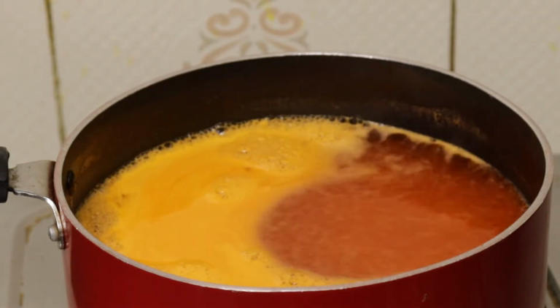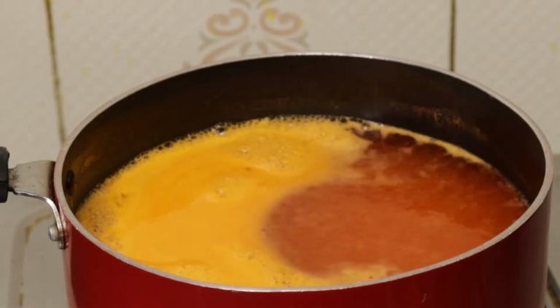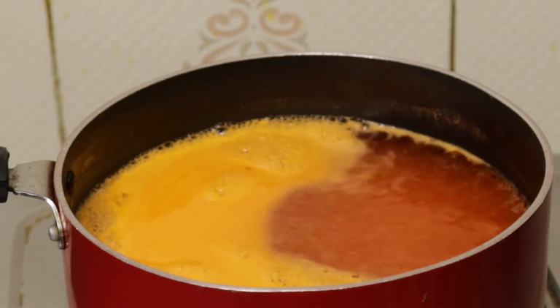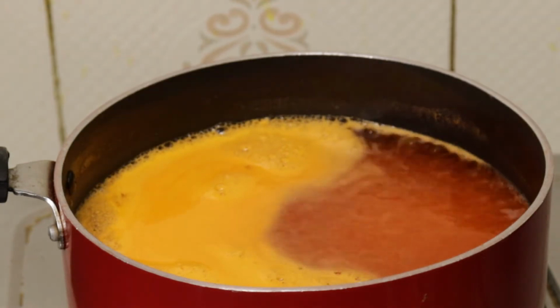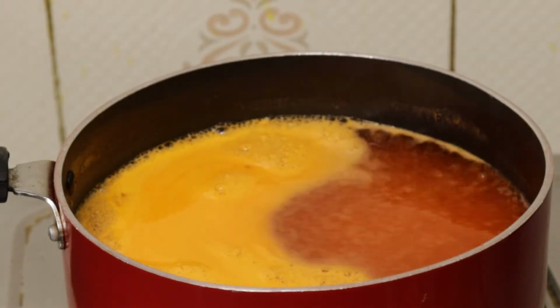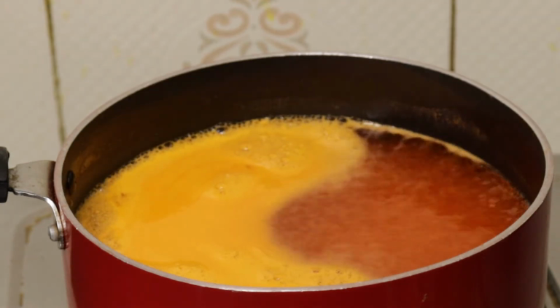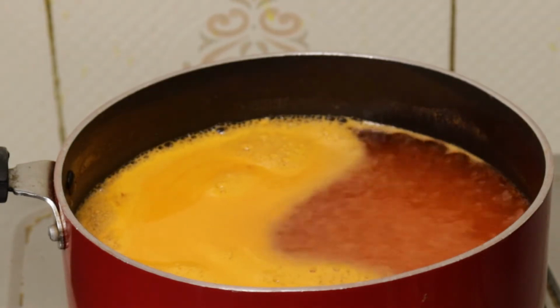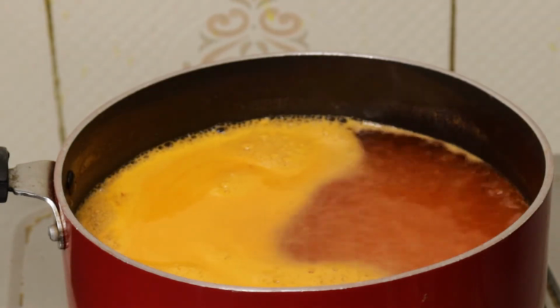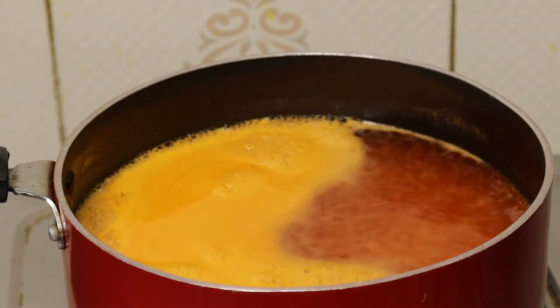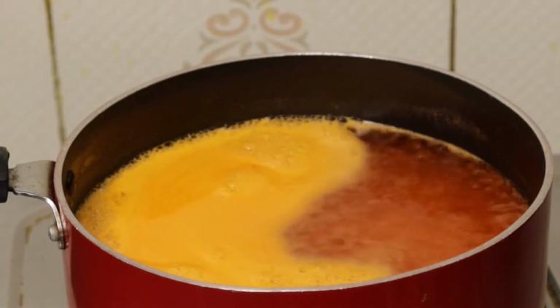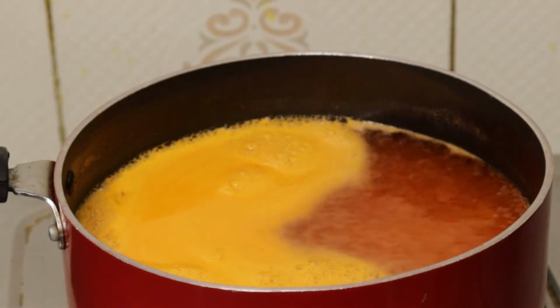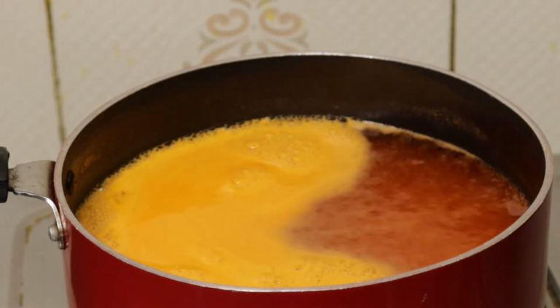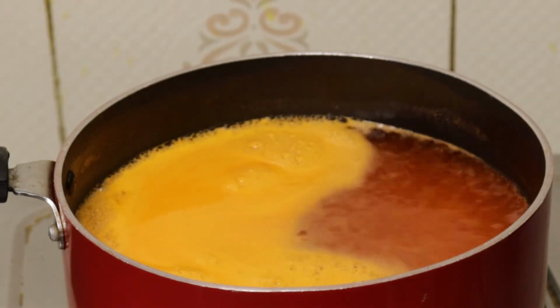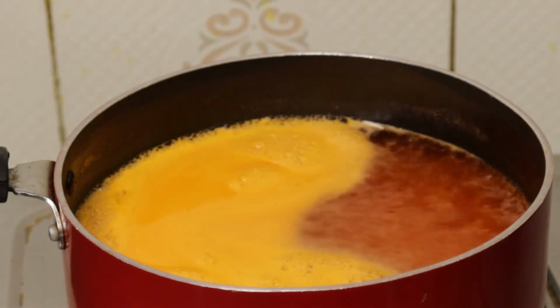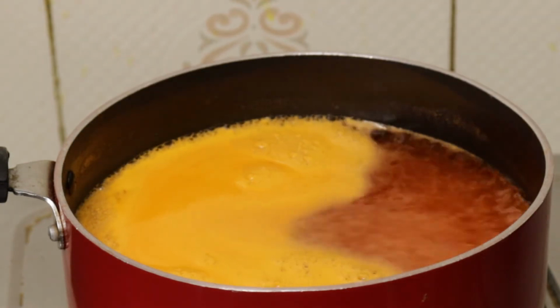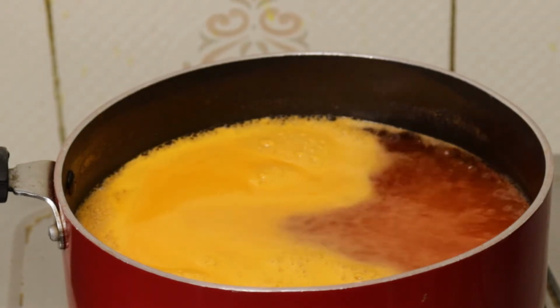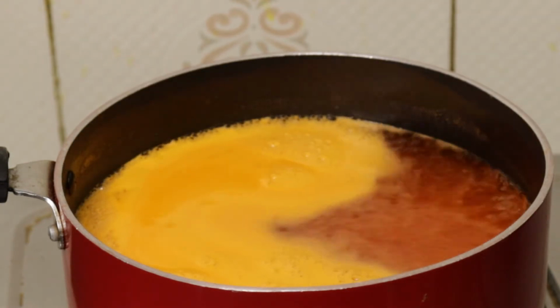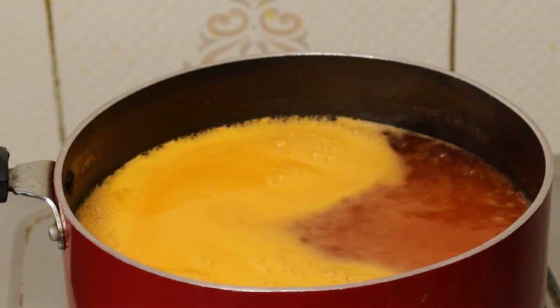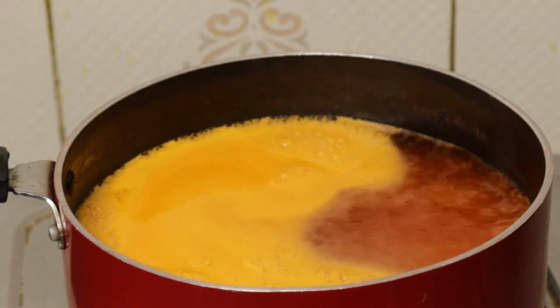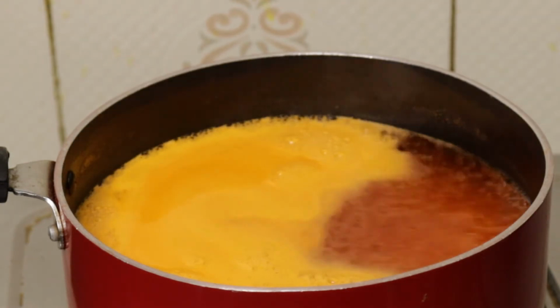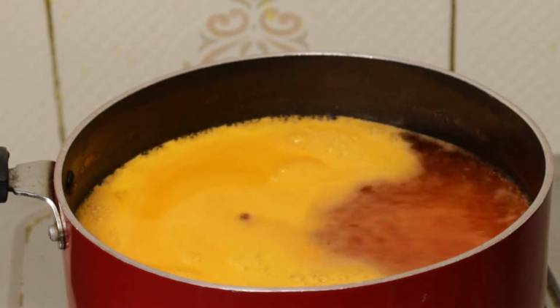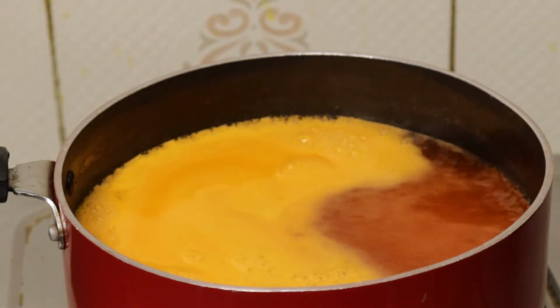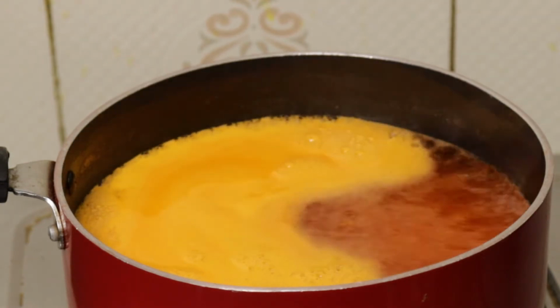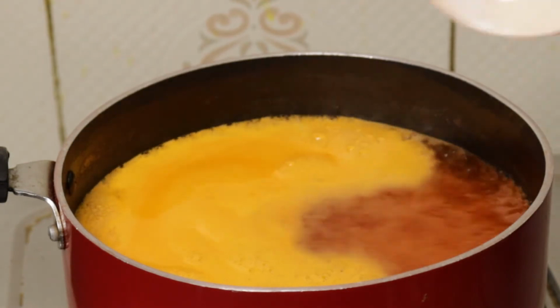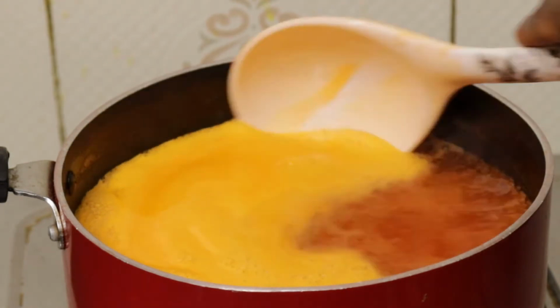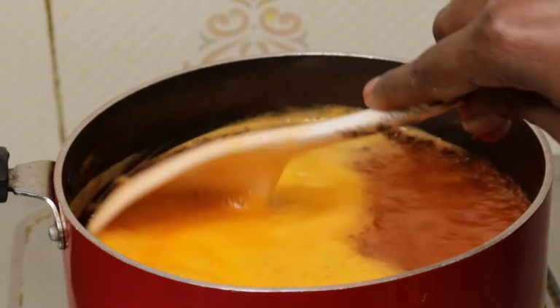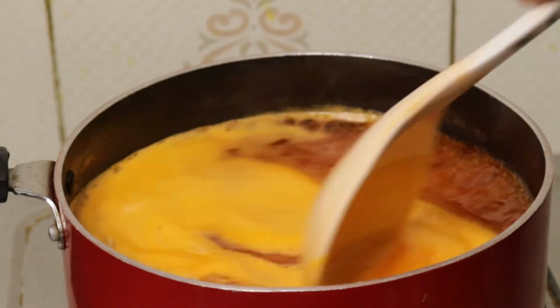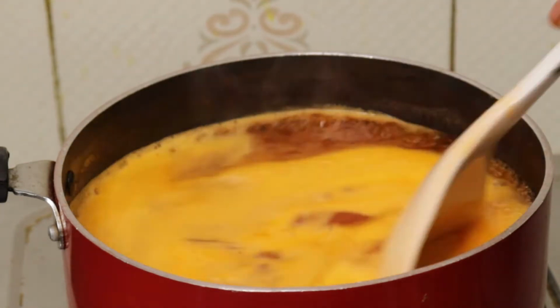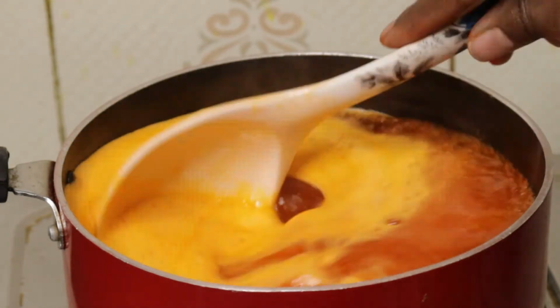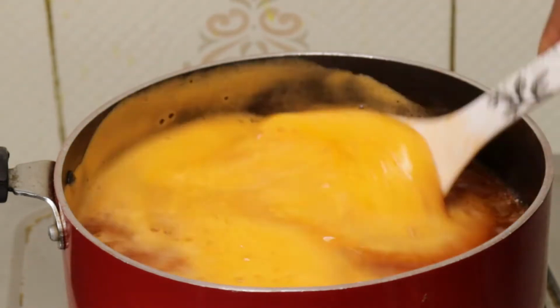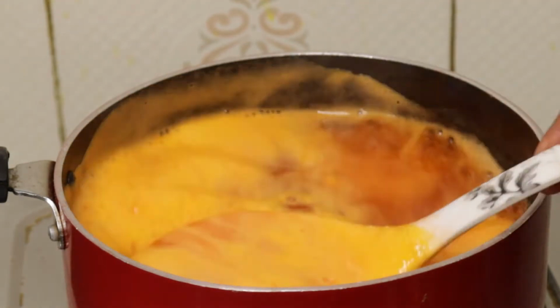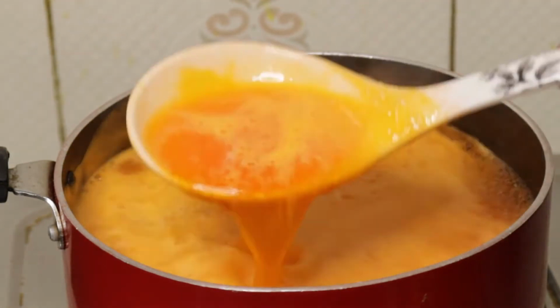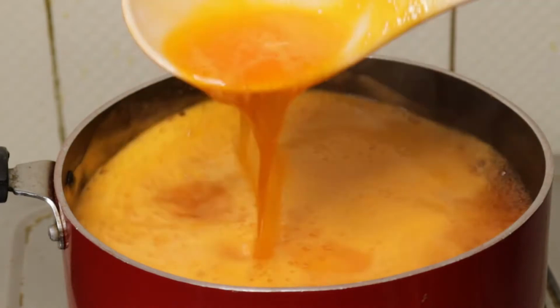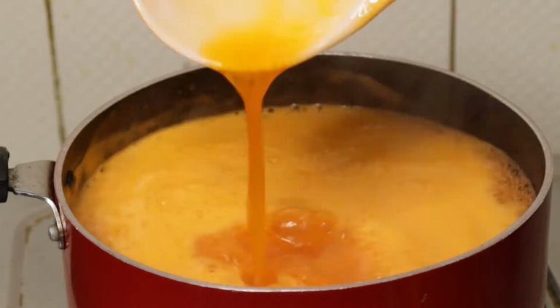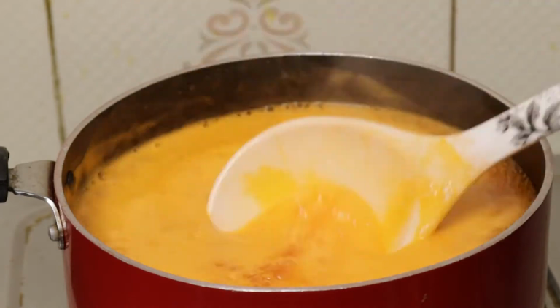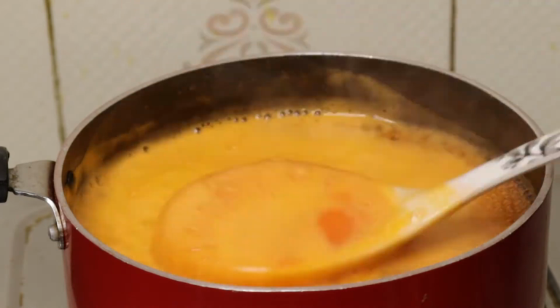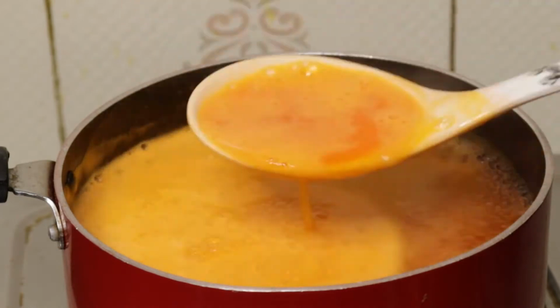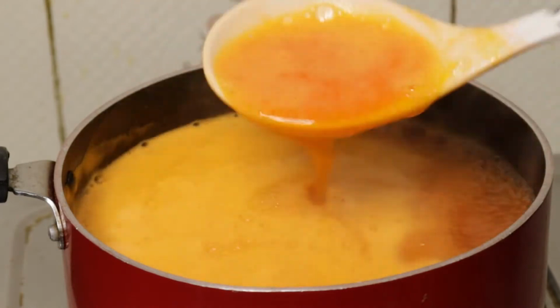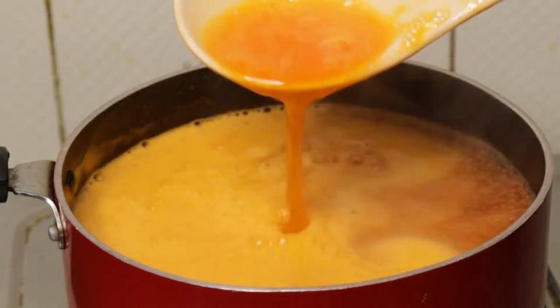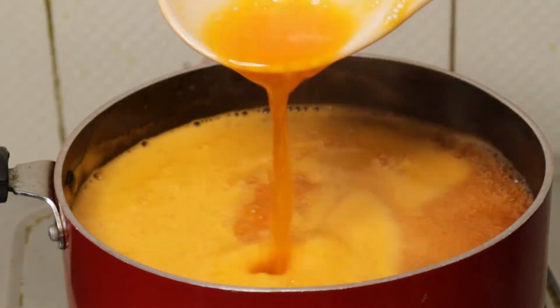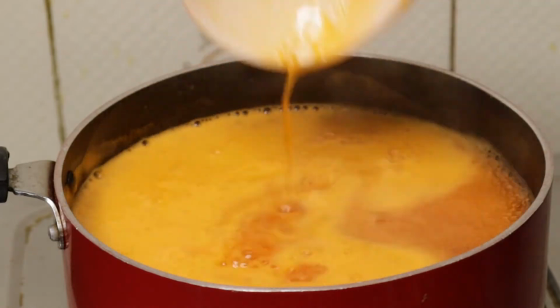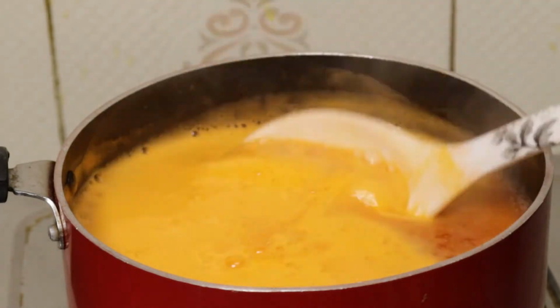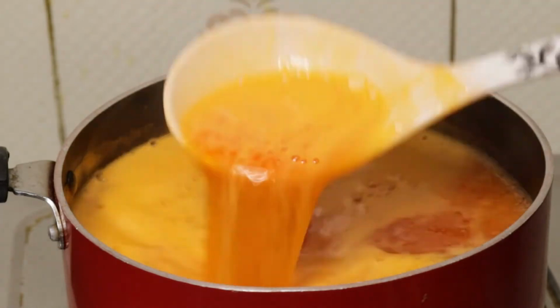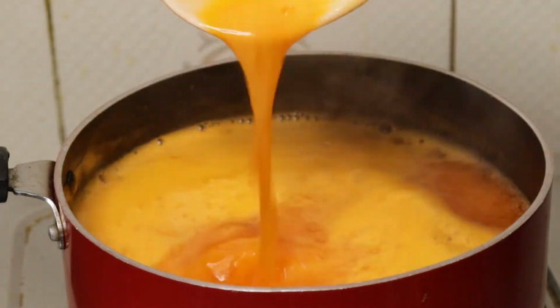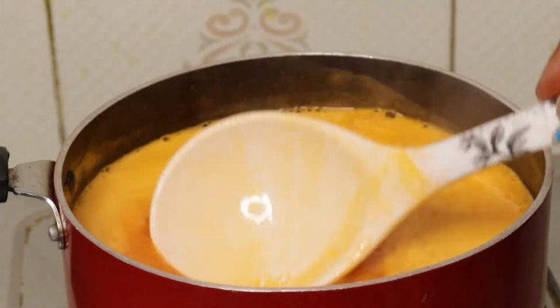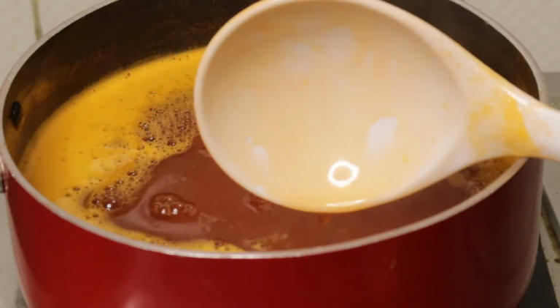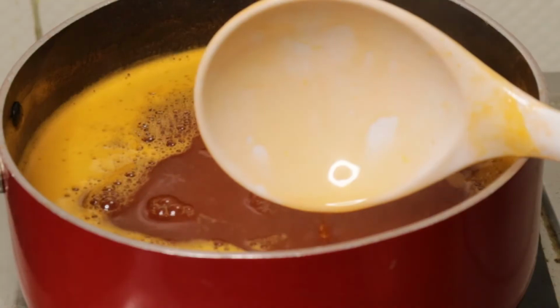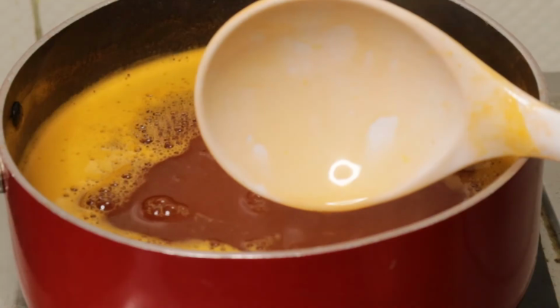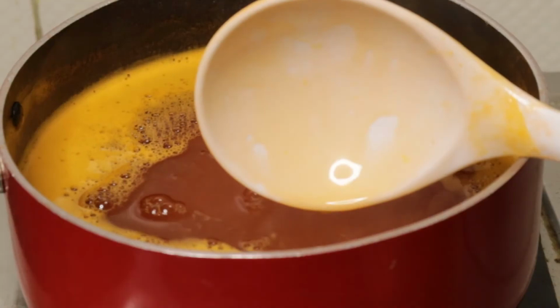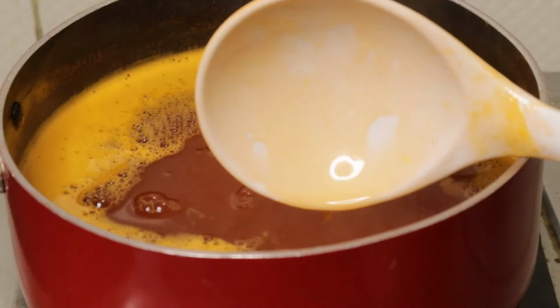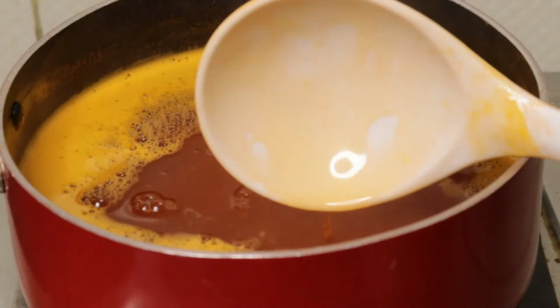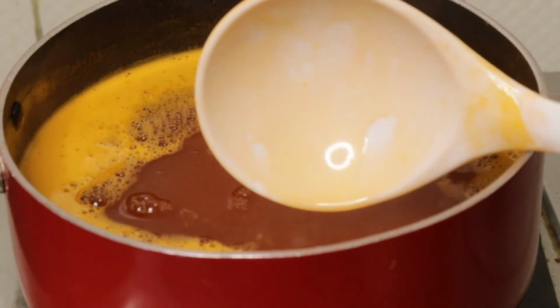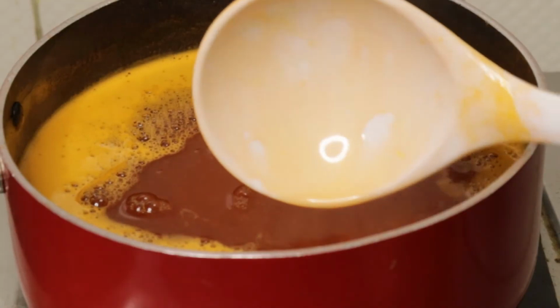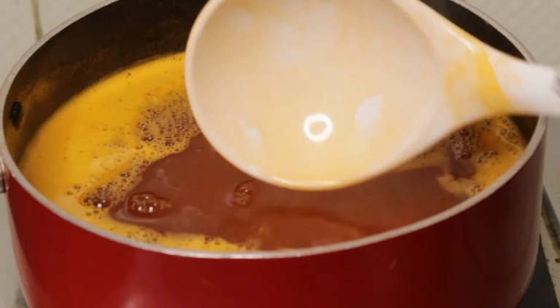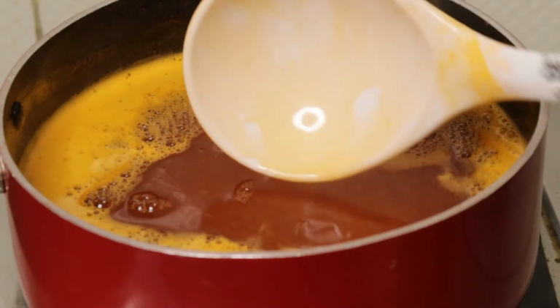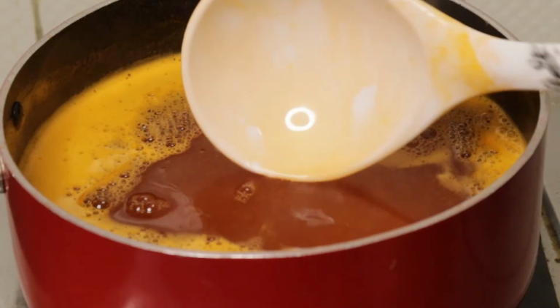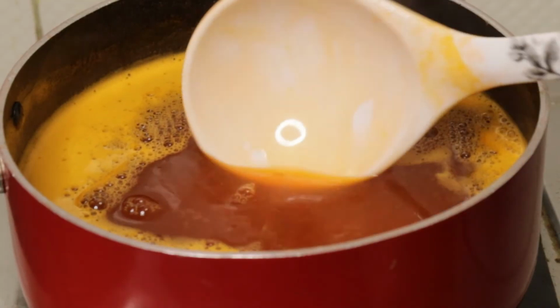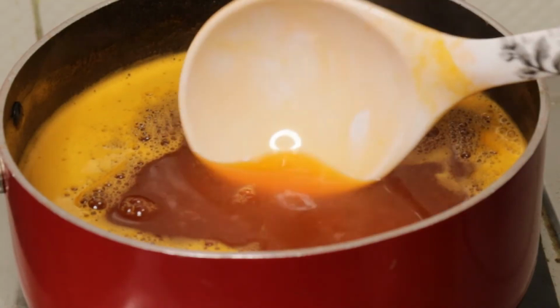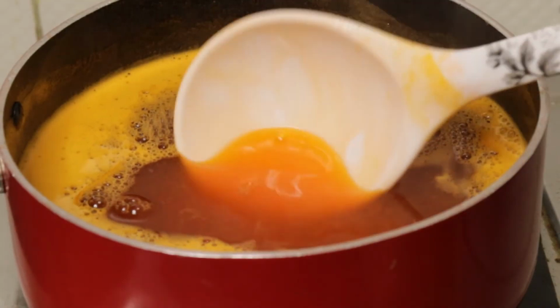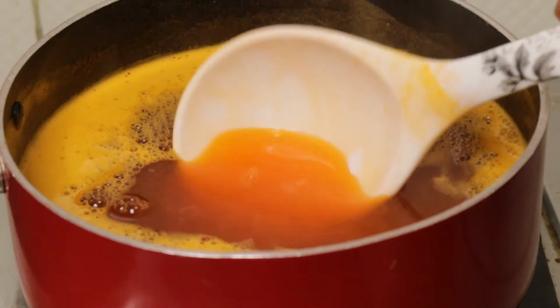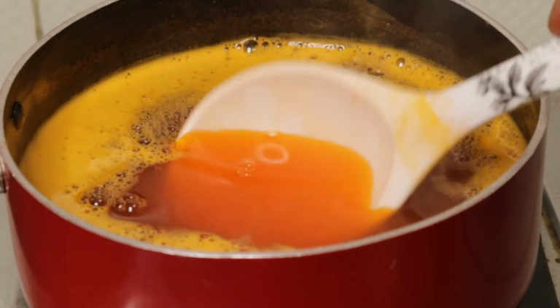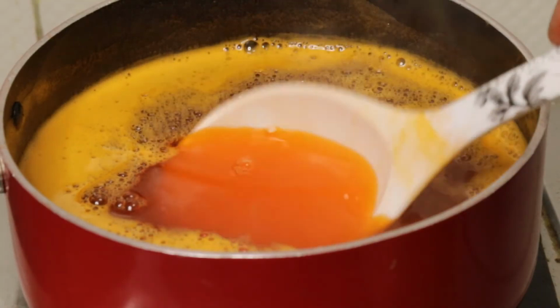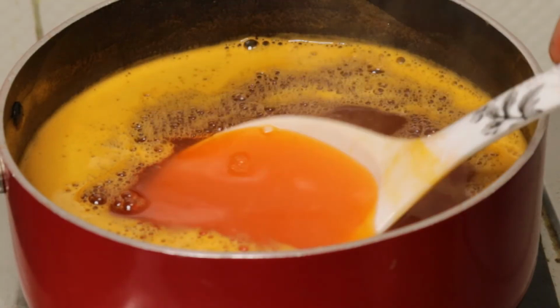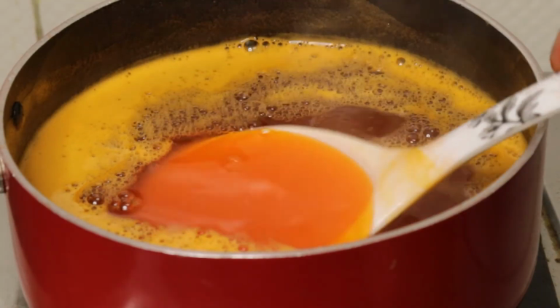Made 2 cups of orange juice — I can't make it too thick.